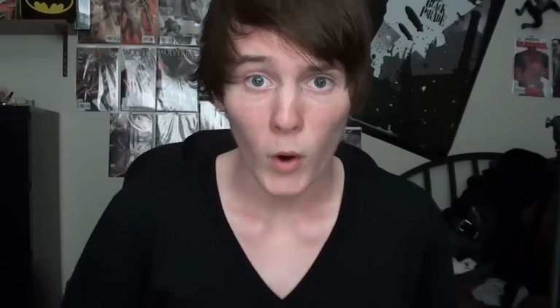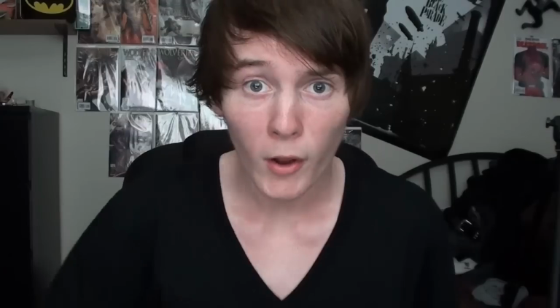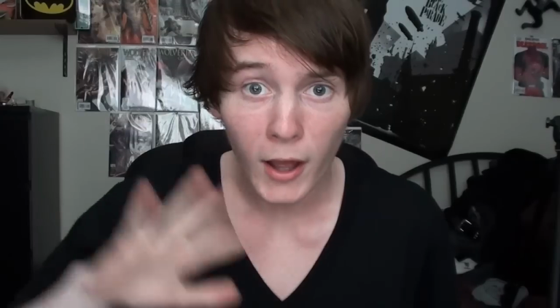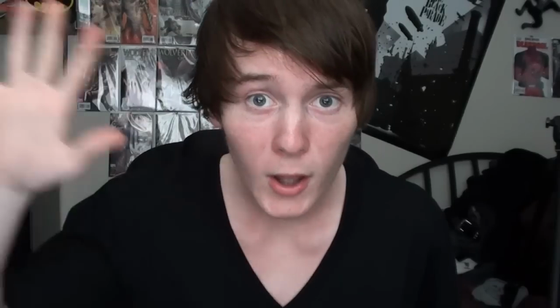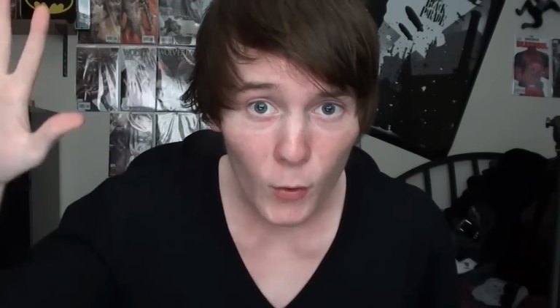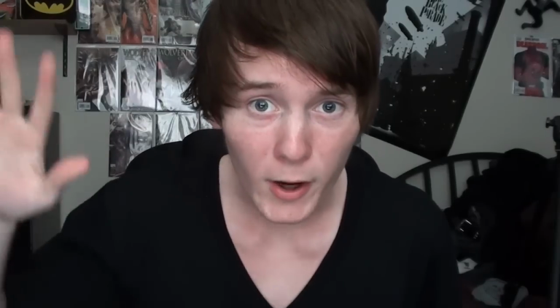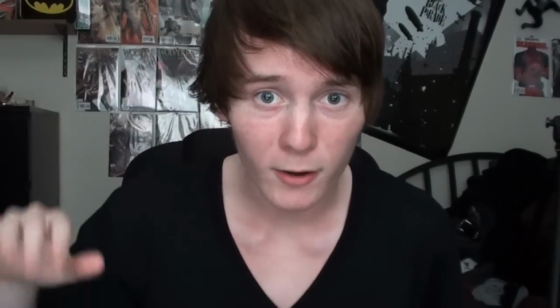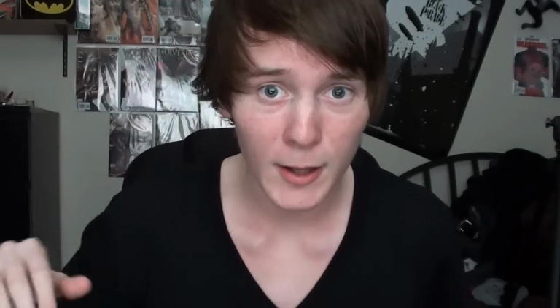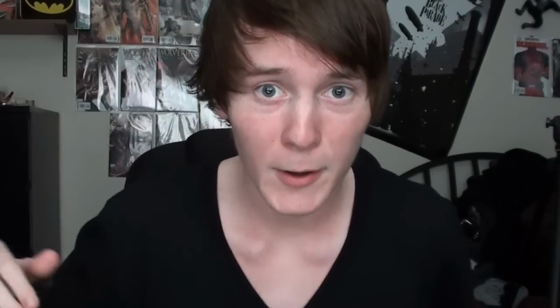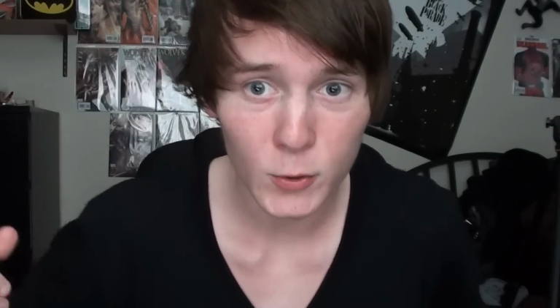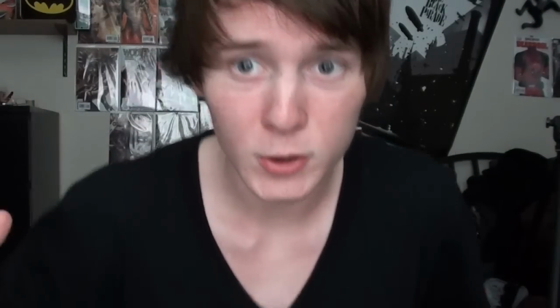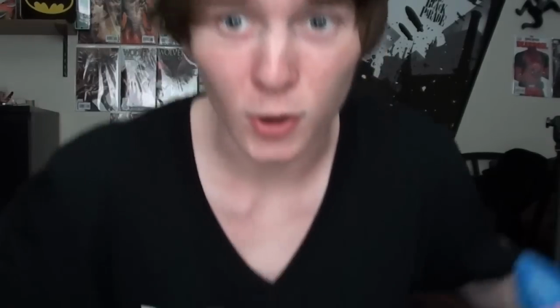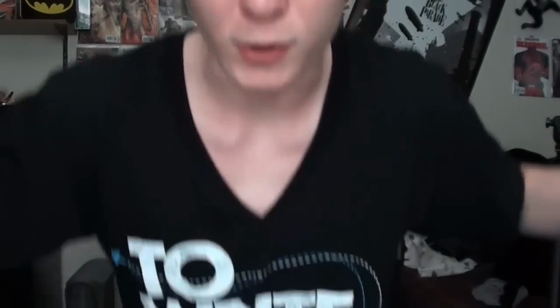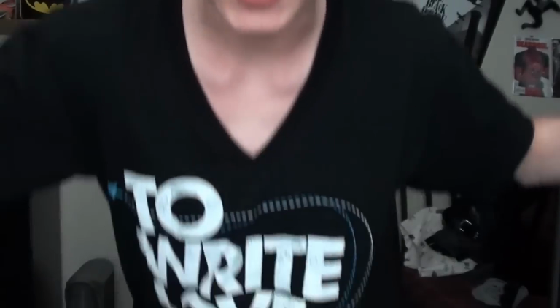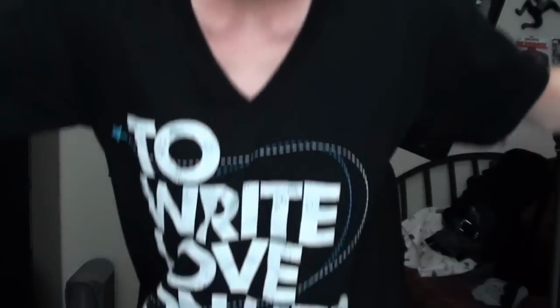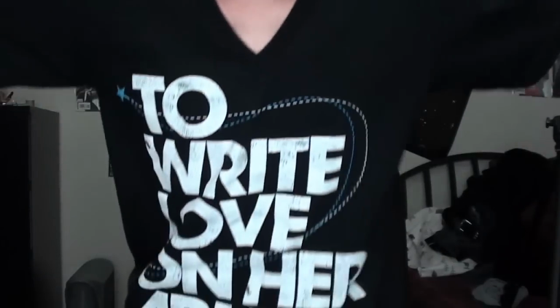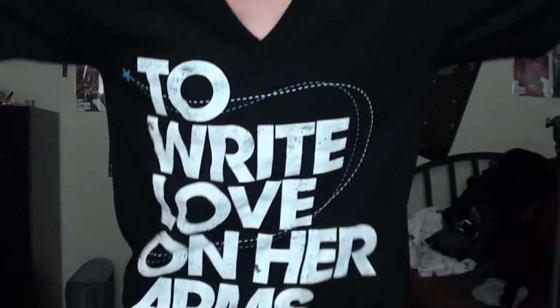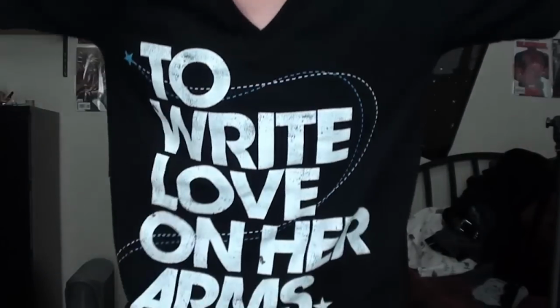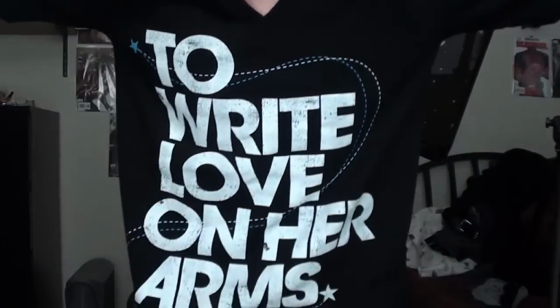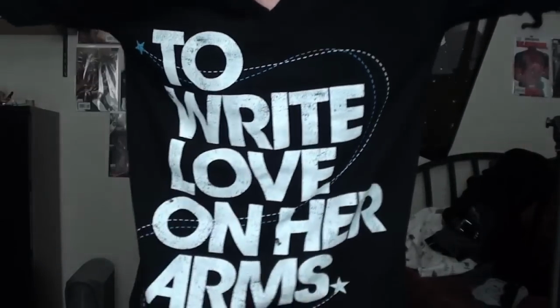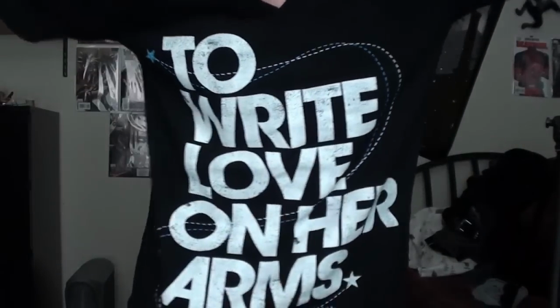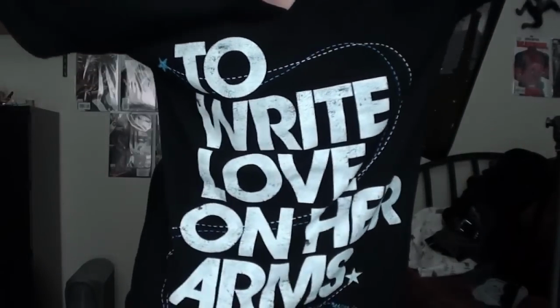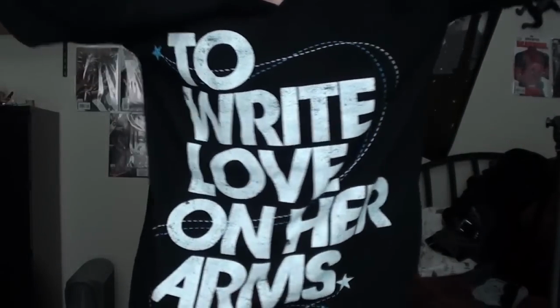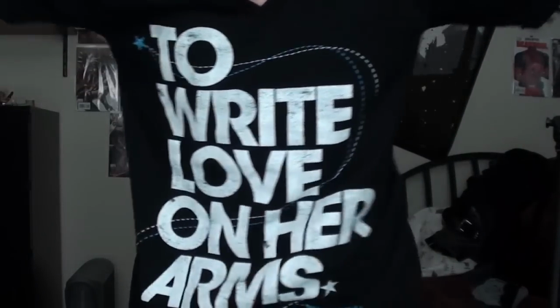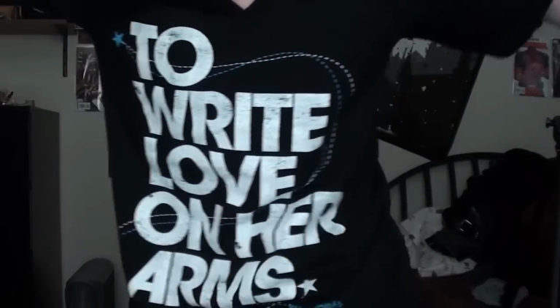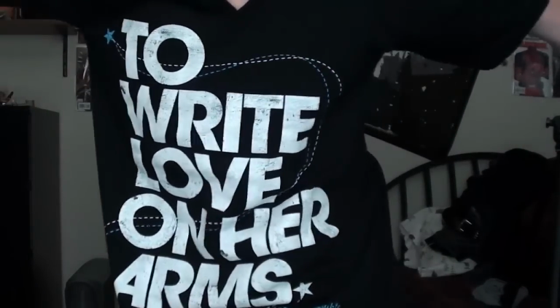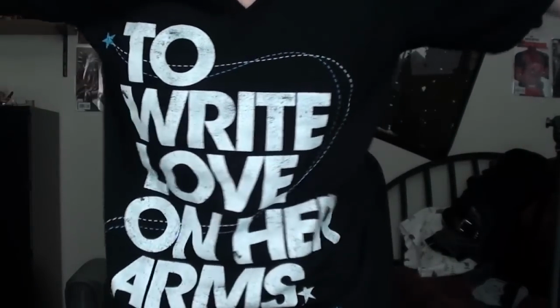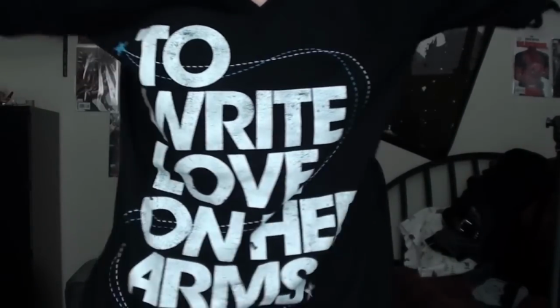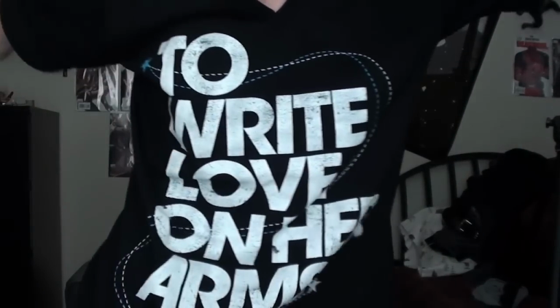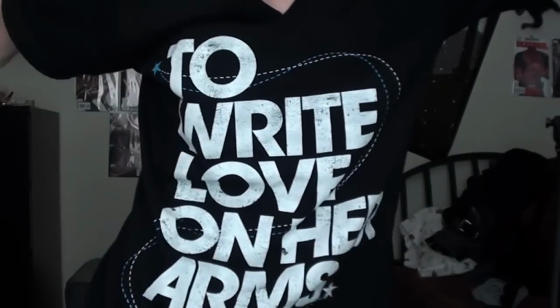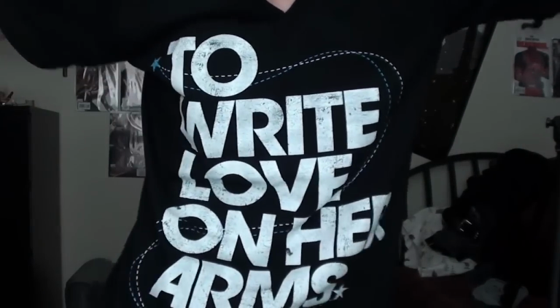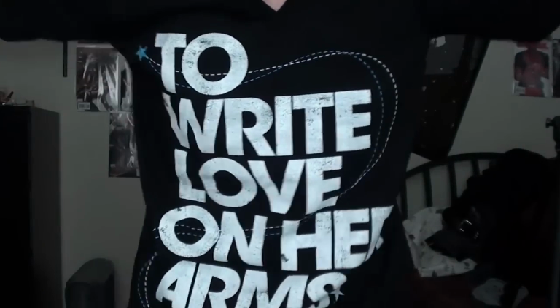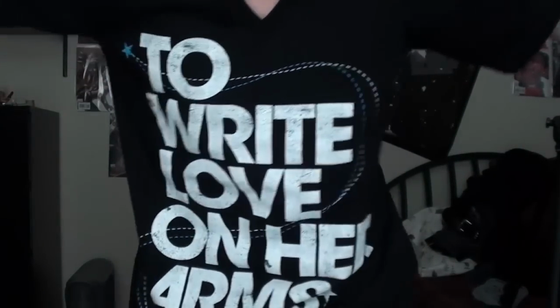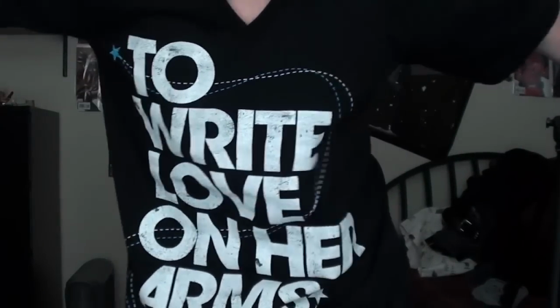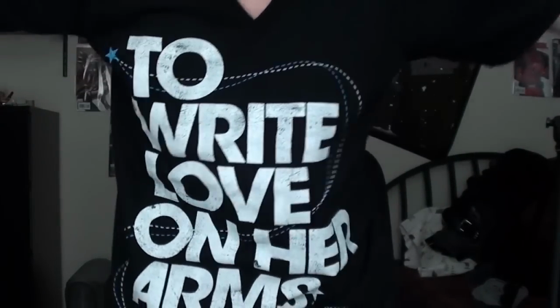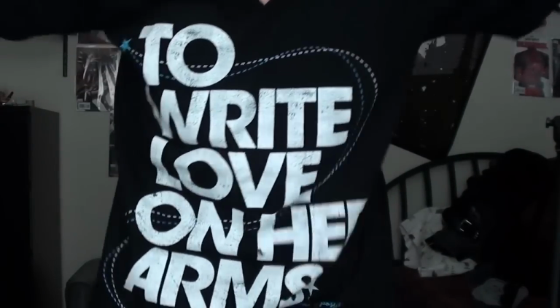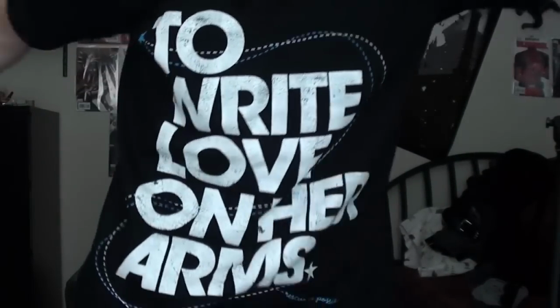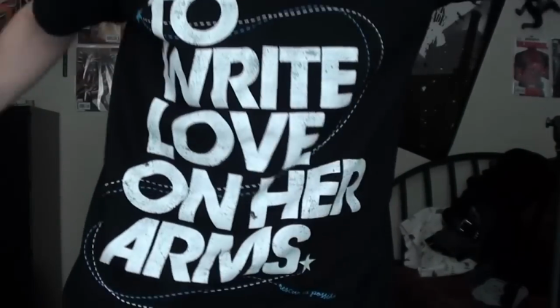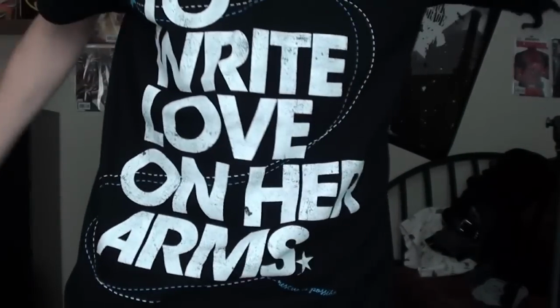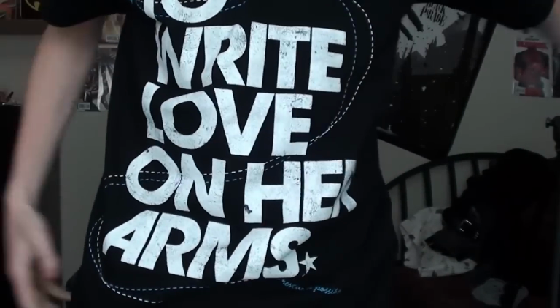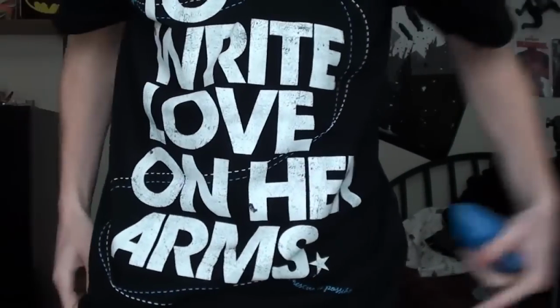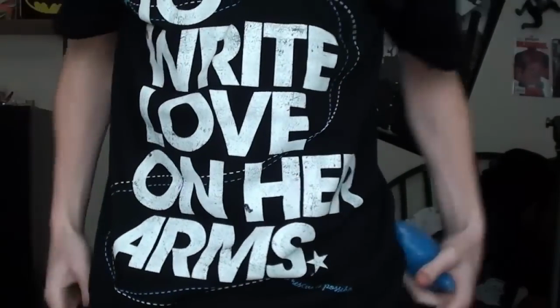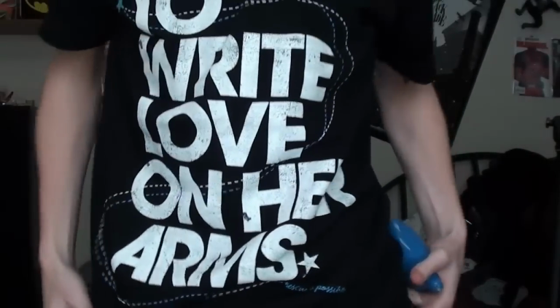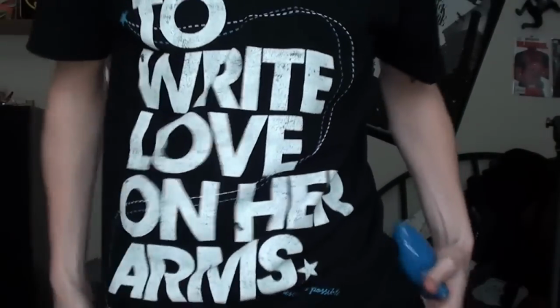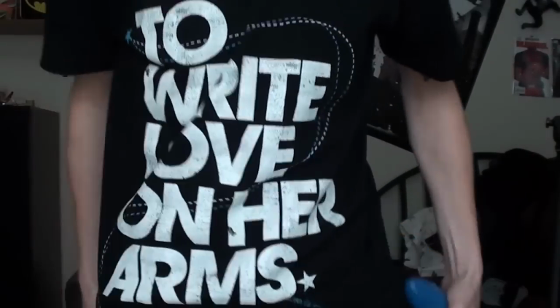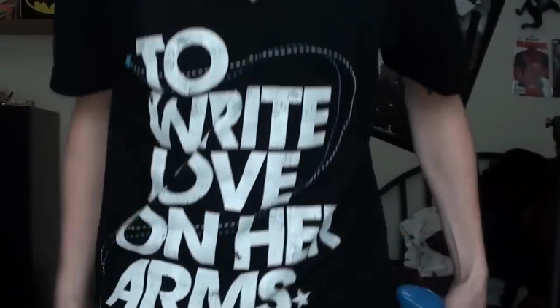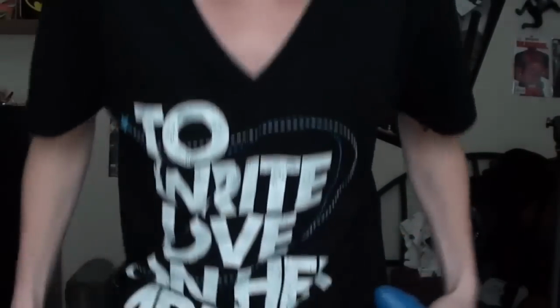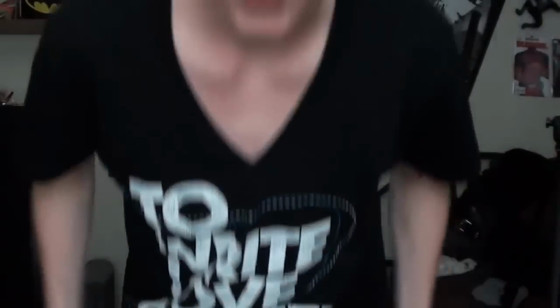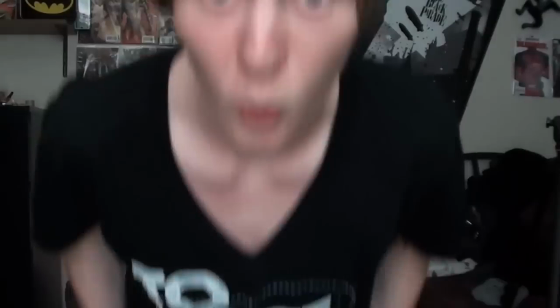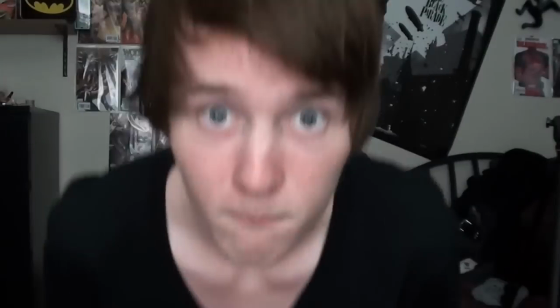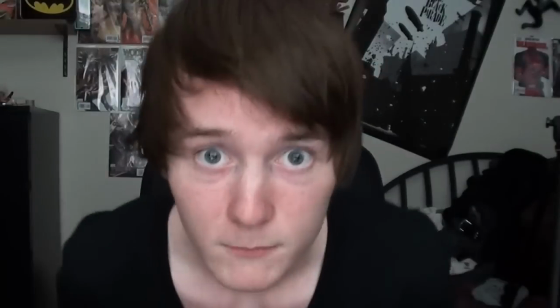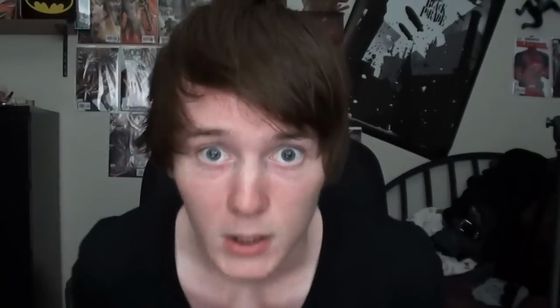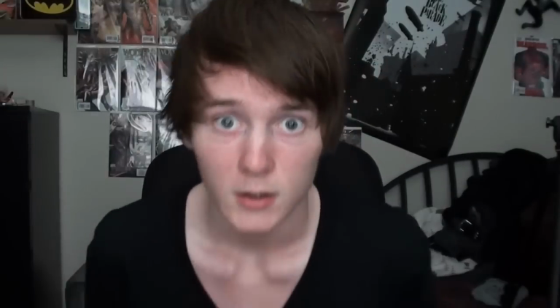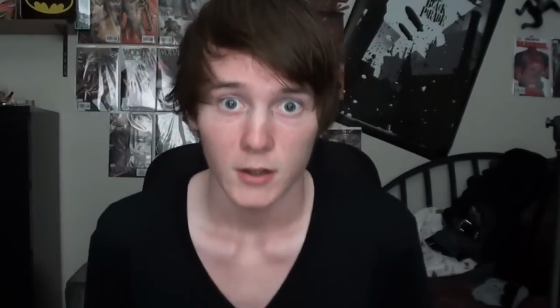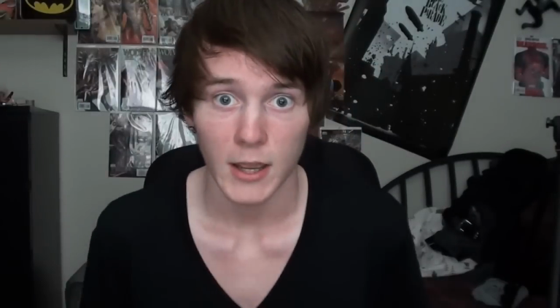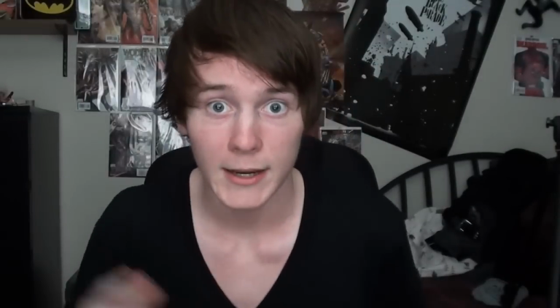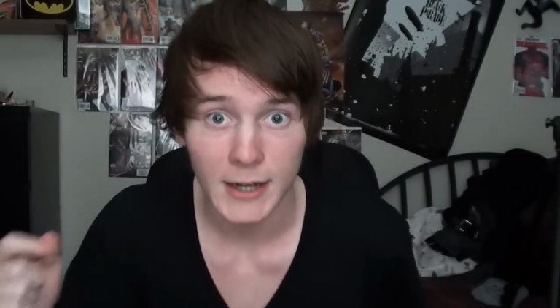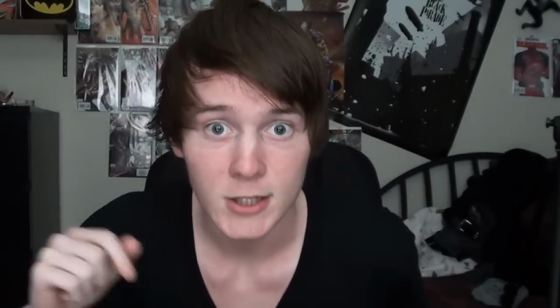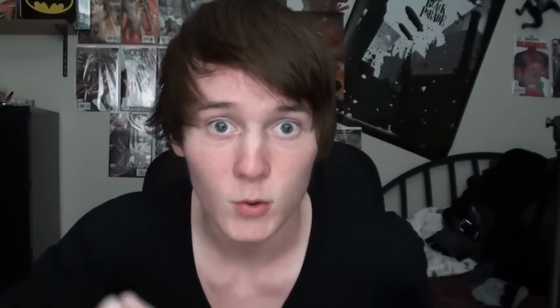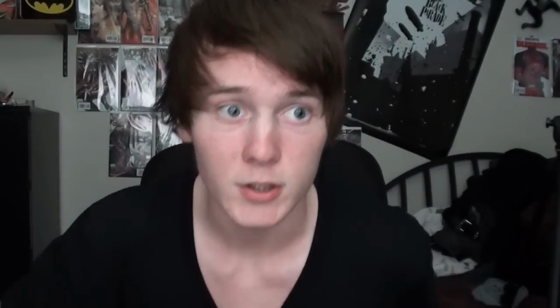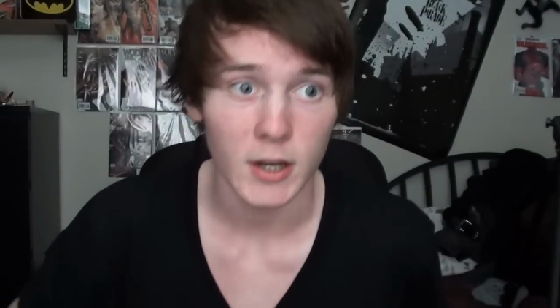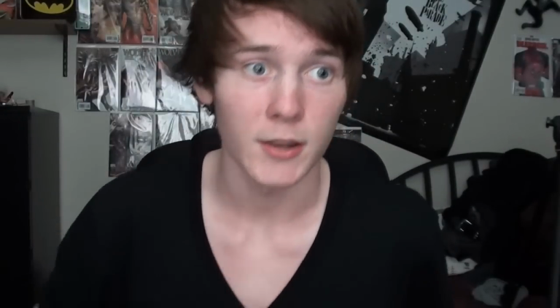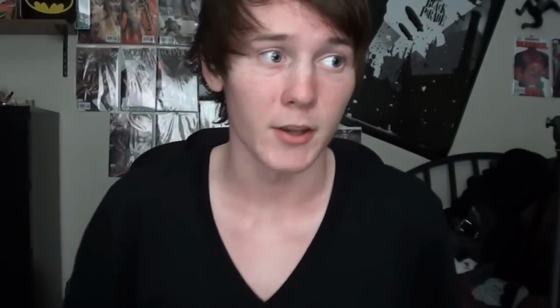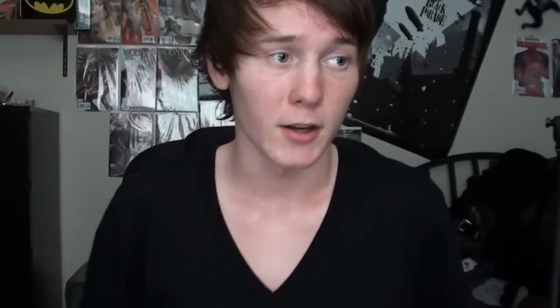Well, hello there. Look at my new shirt. To Write Love on Her Arms. Really cool — anti-suicide thing.